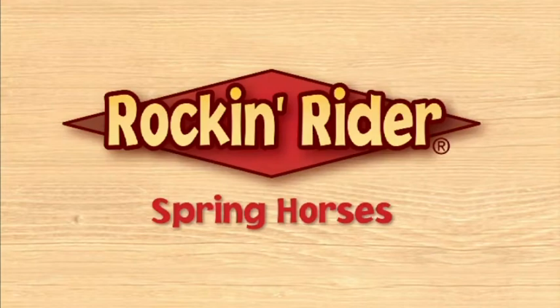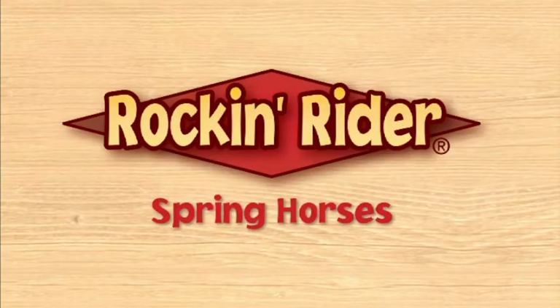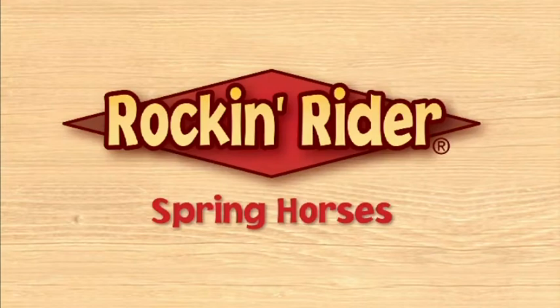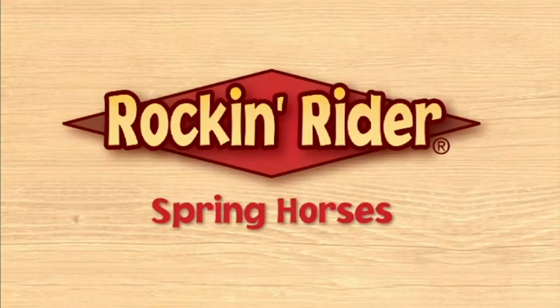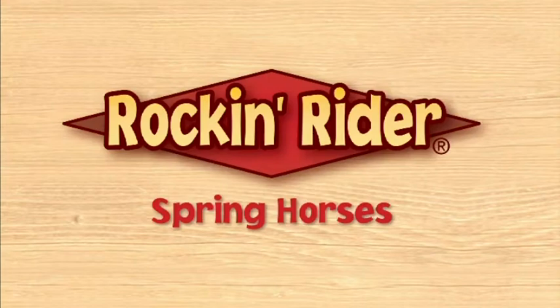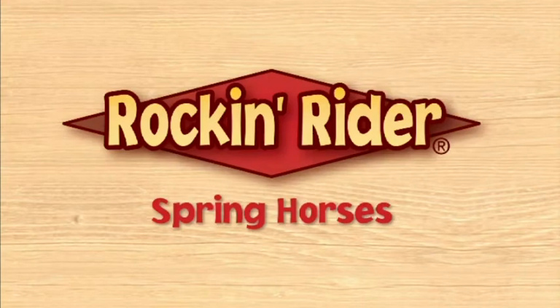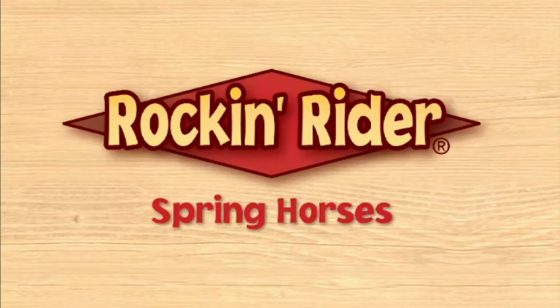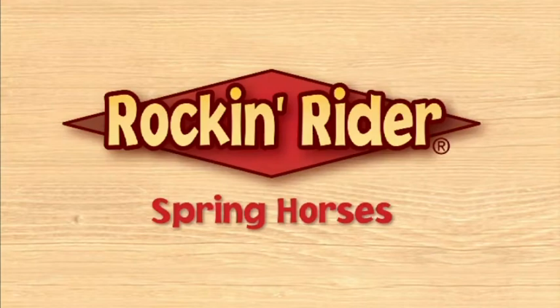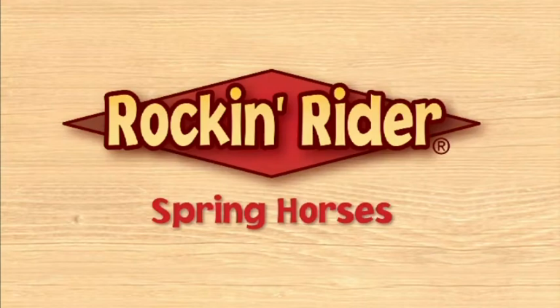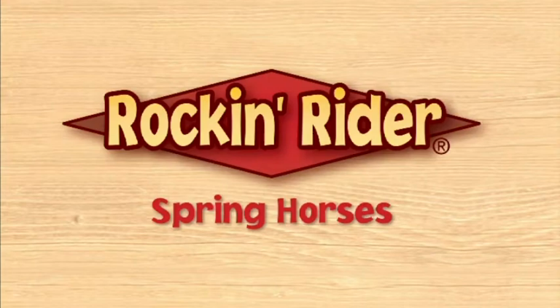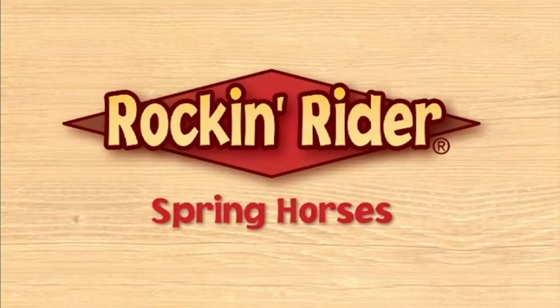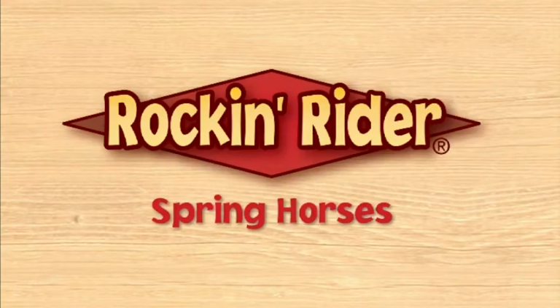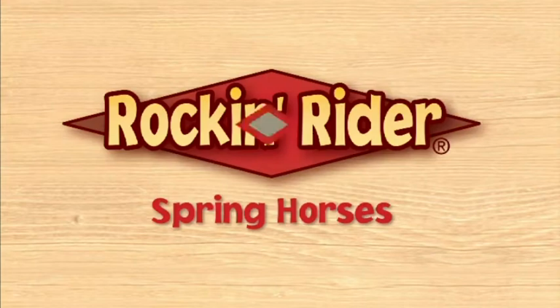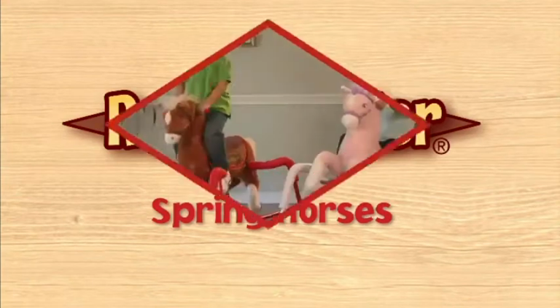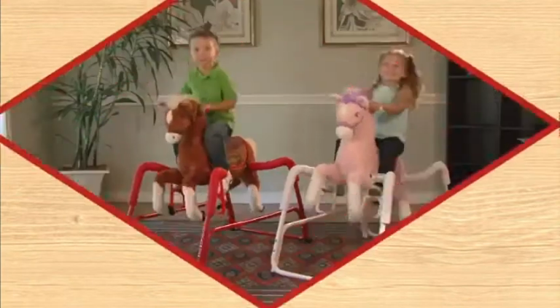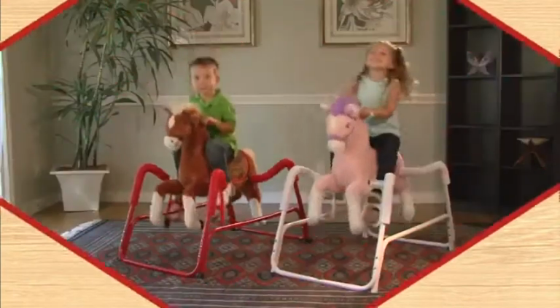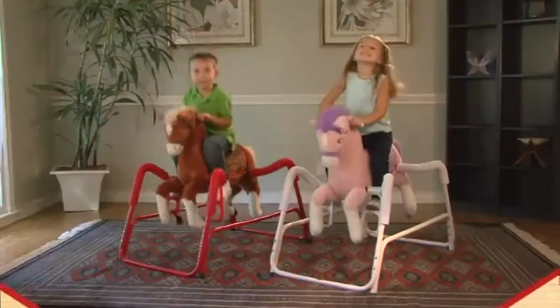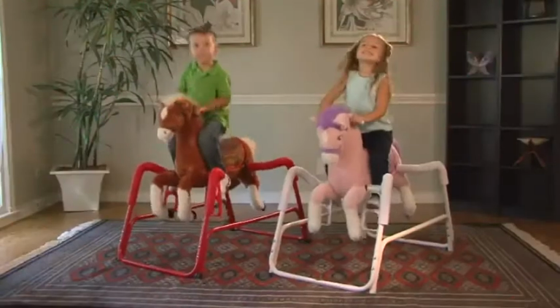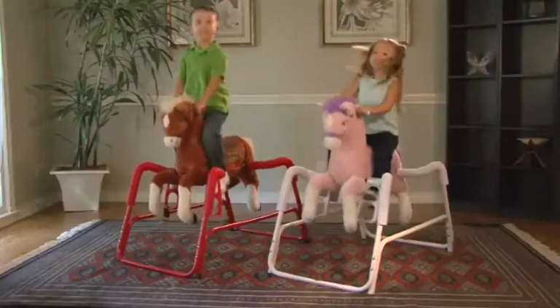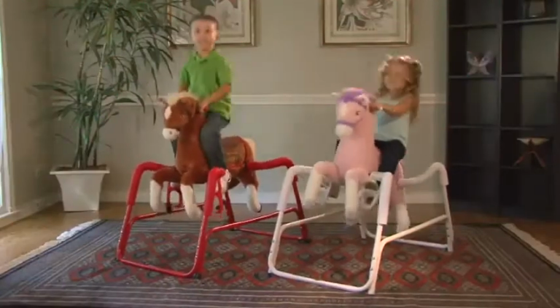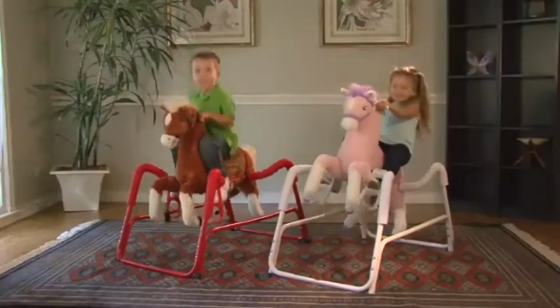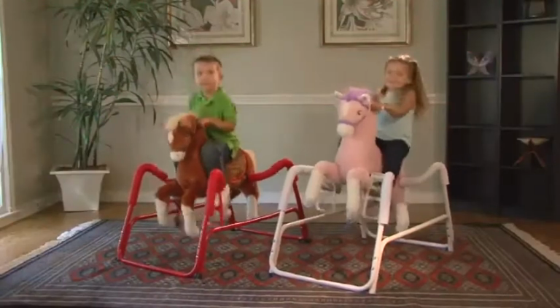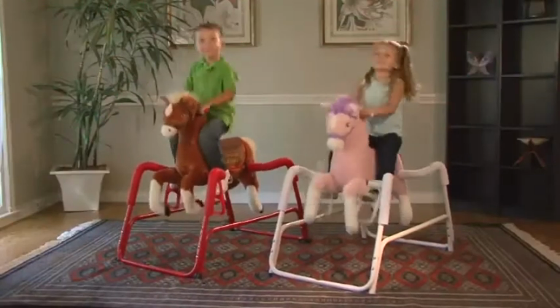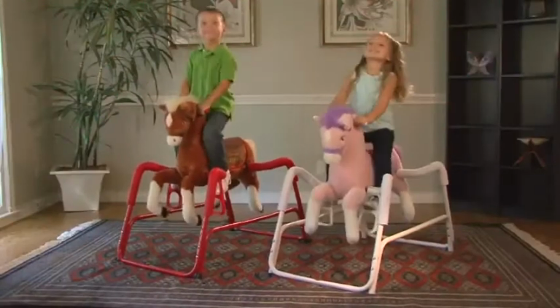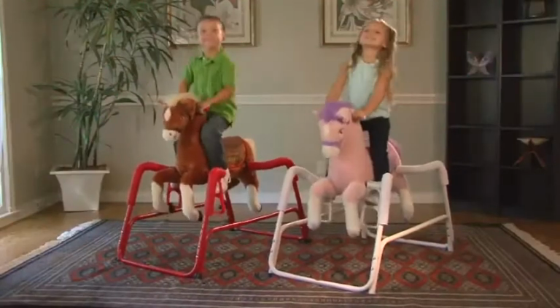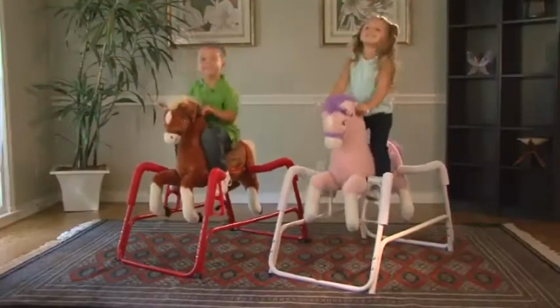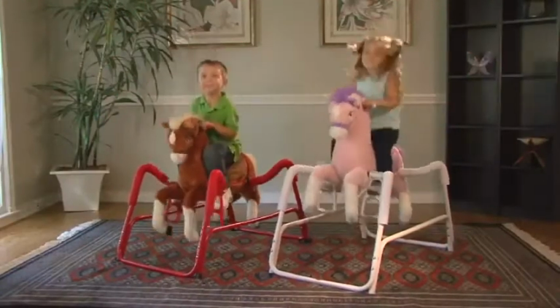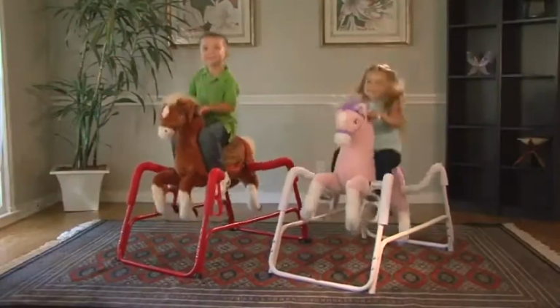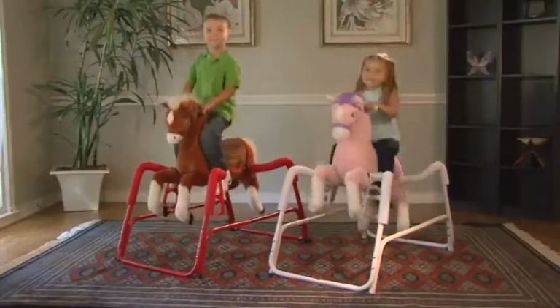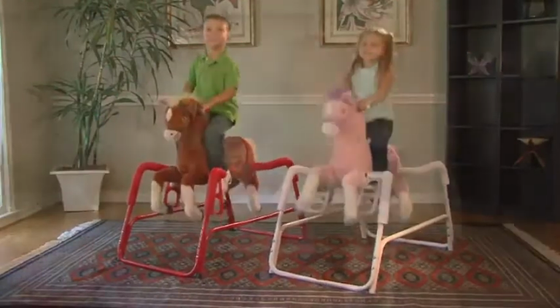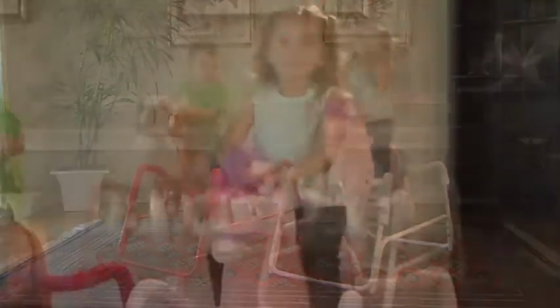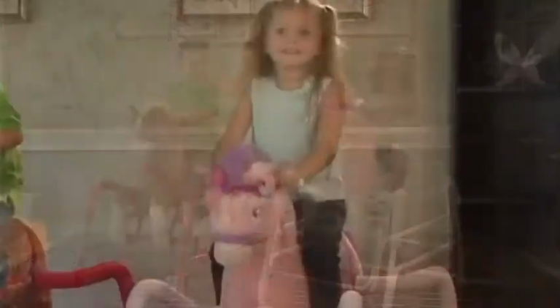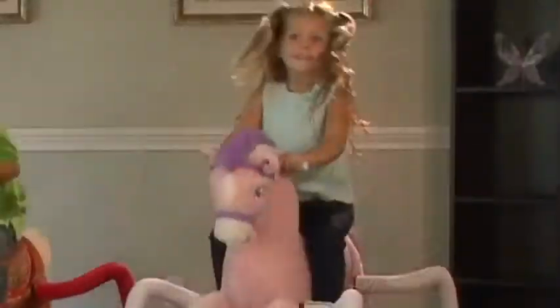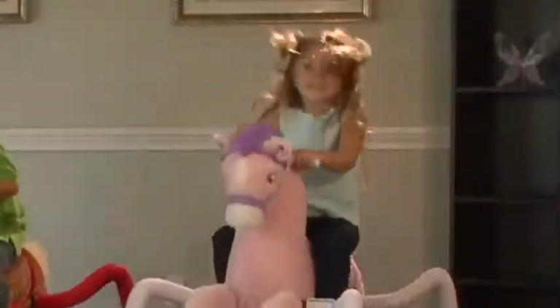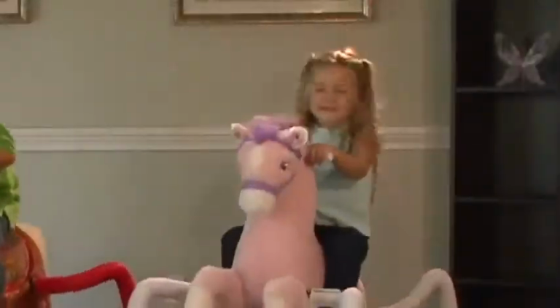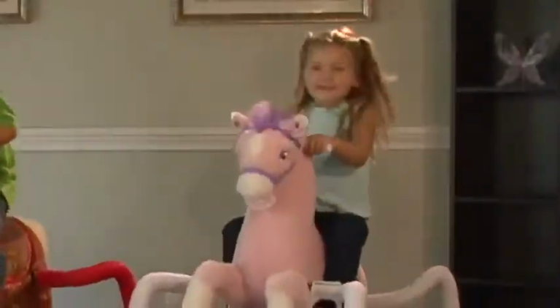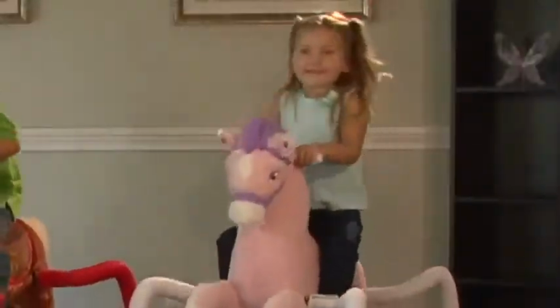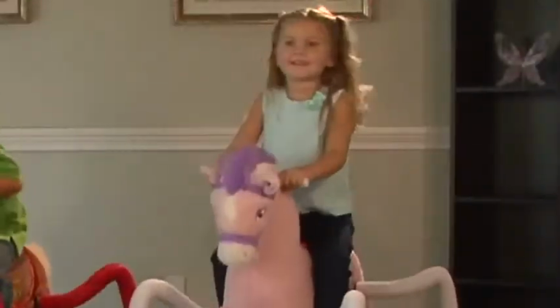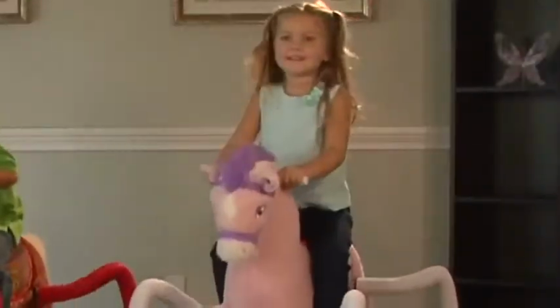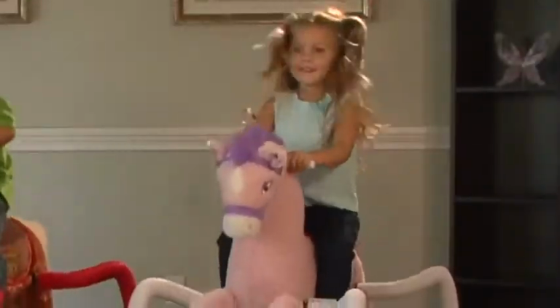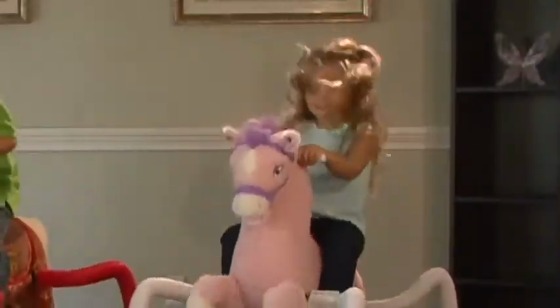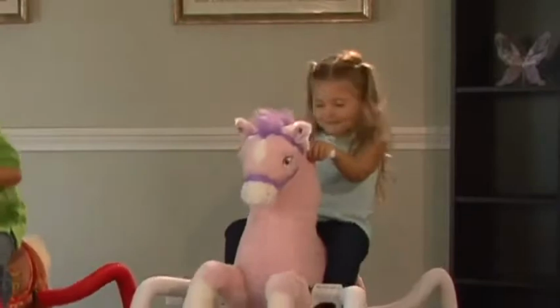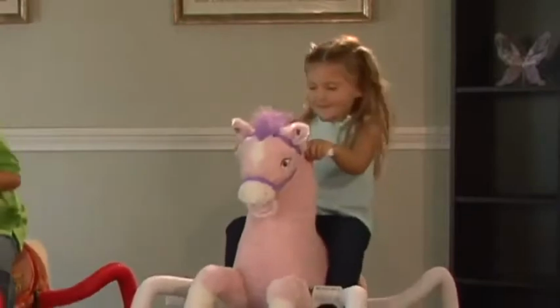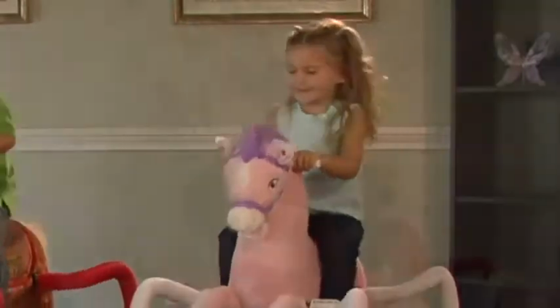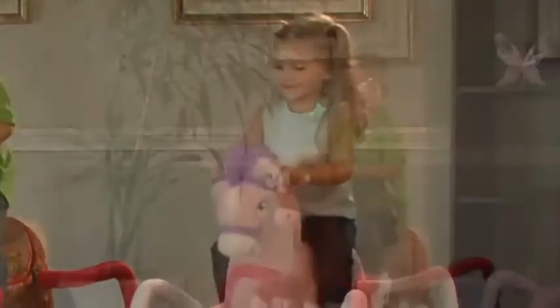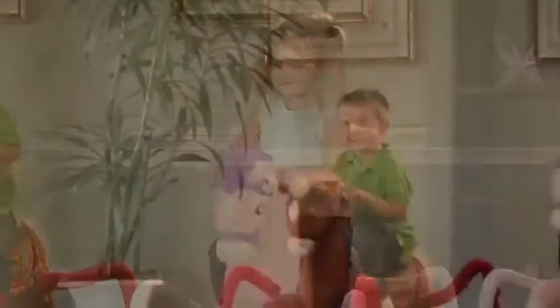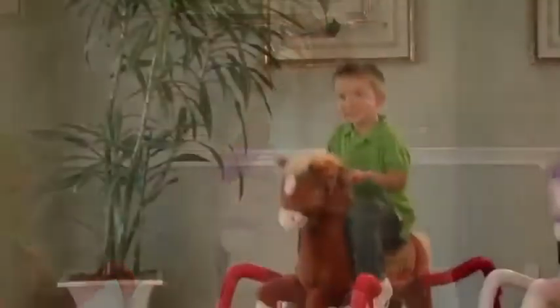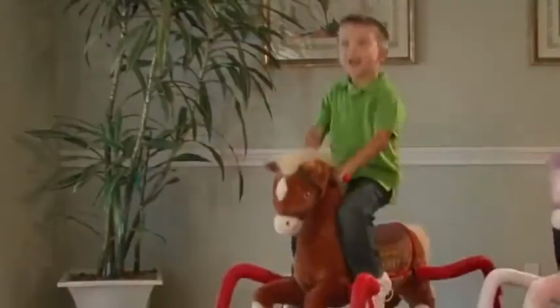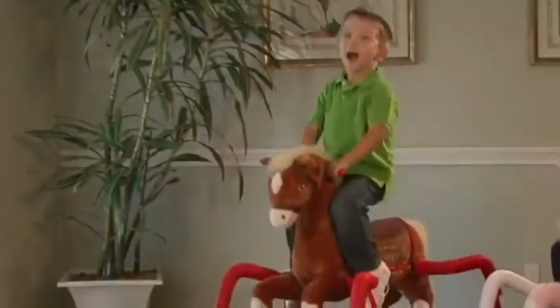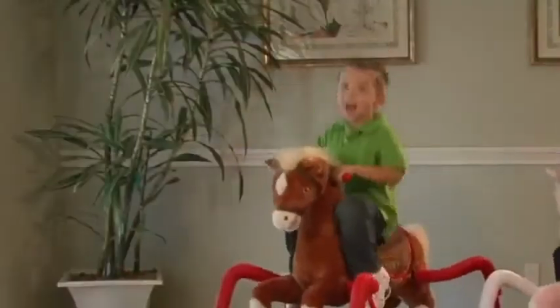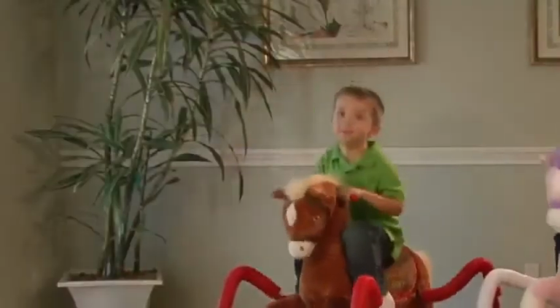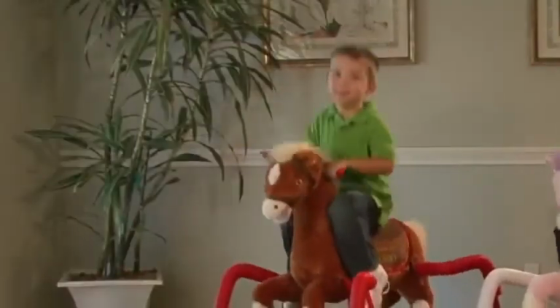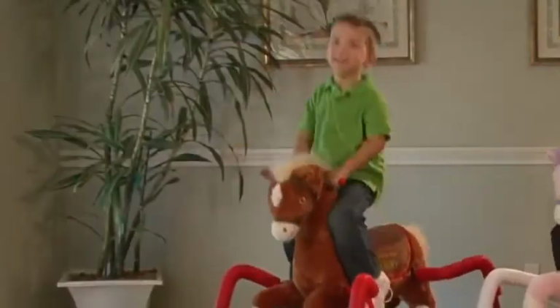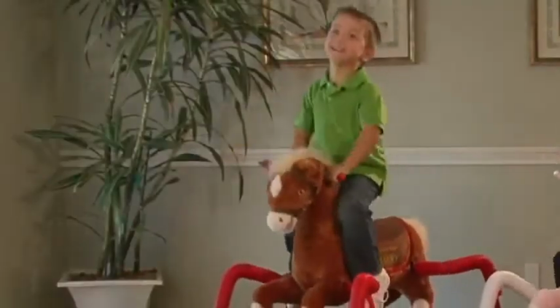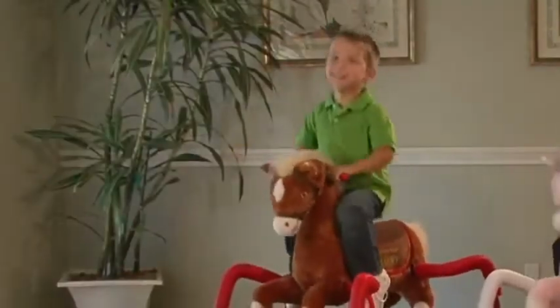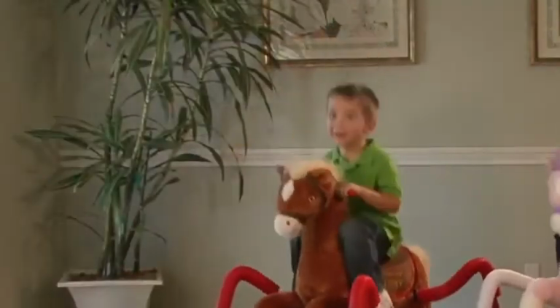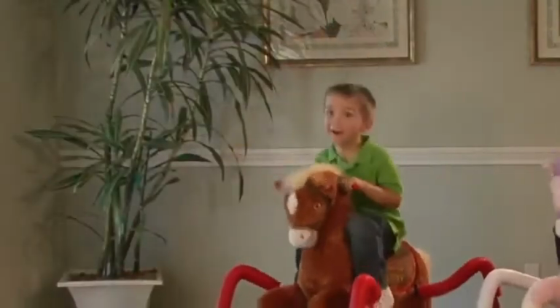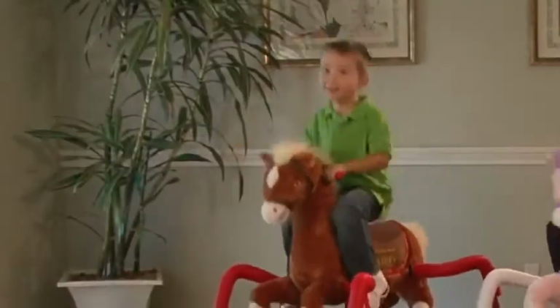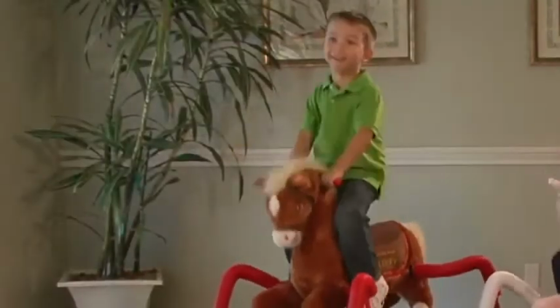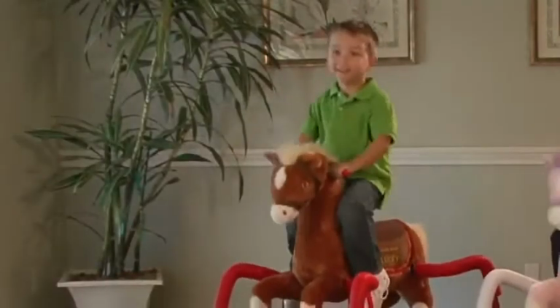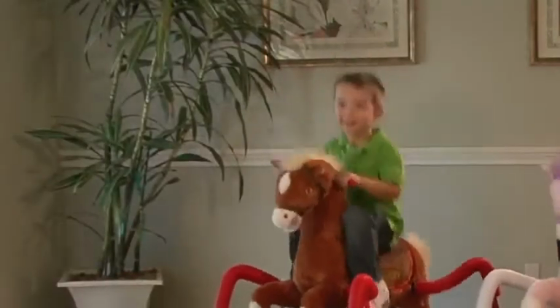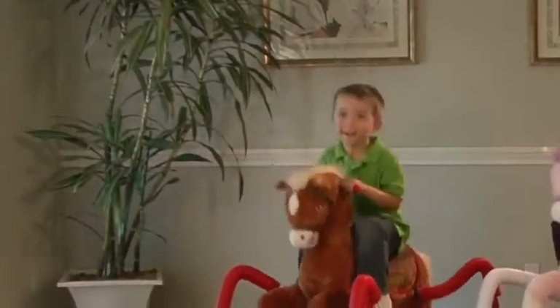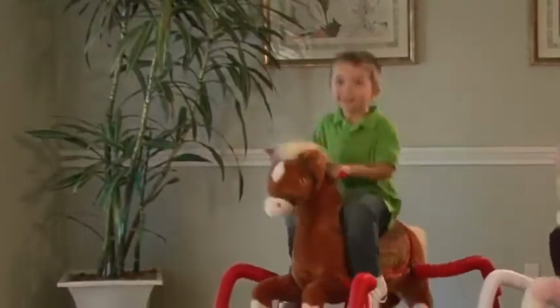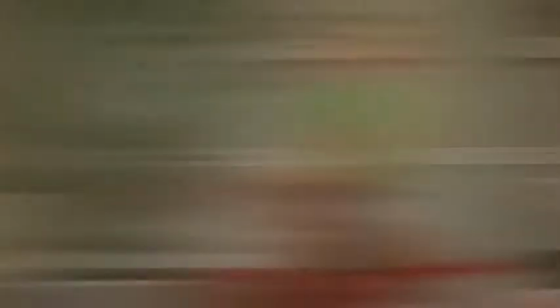I'm a little pony, clippity-clop, clippity-clop, a rockin' rider pony, clippity-clop, clippity-clop.